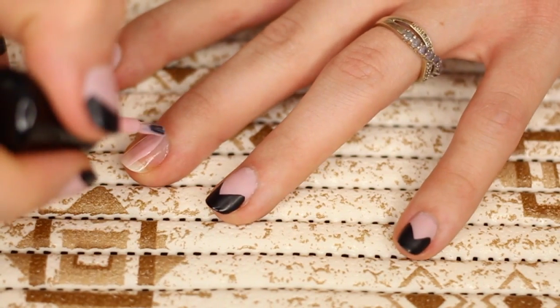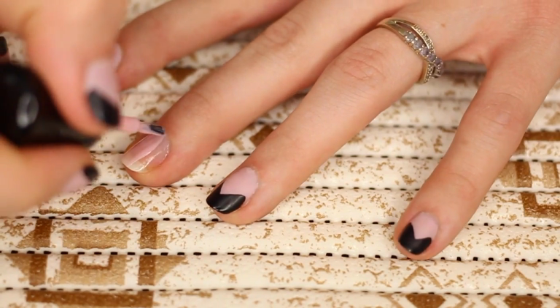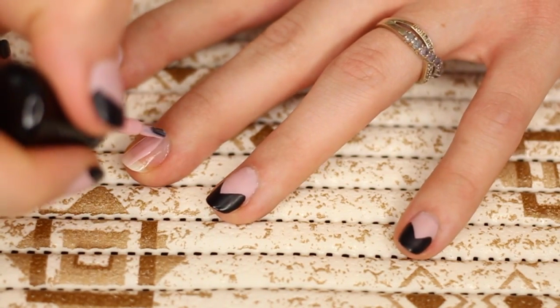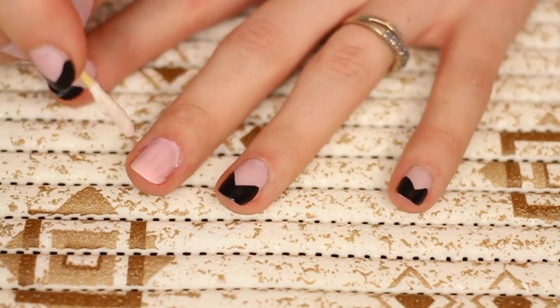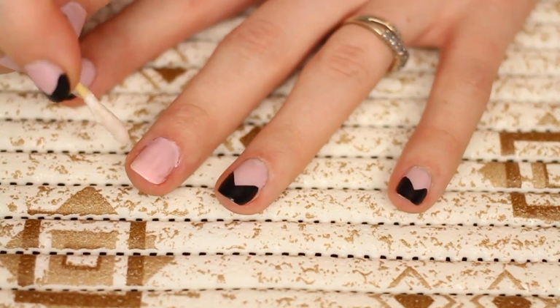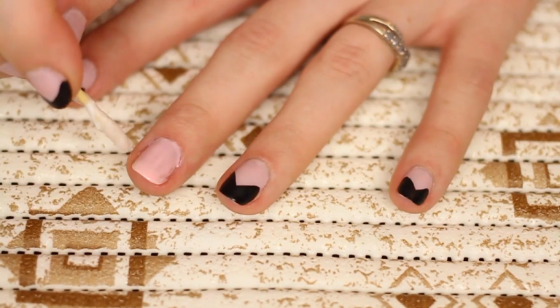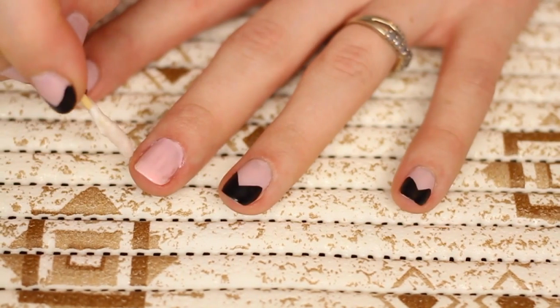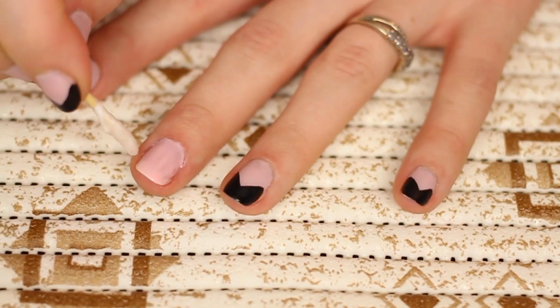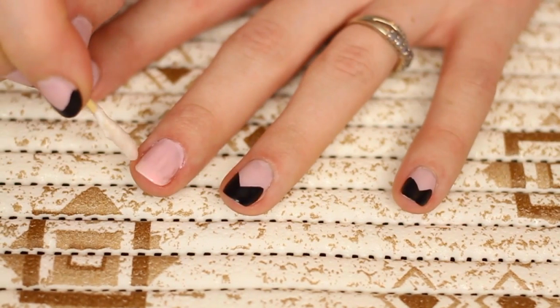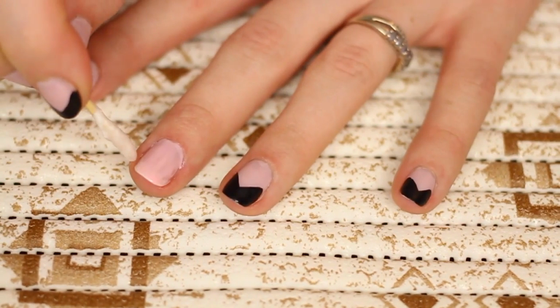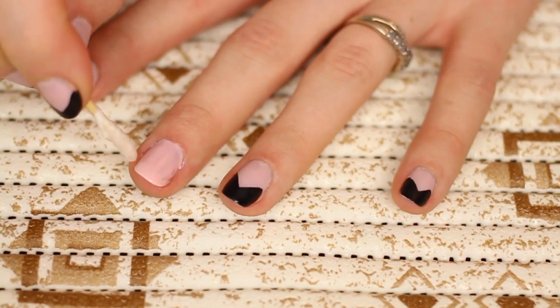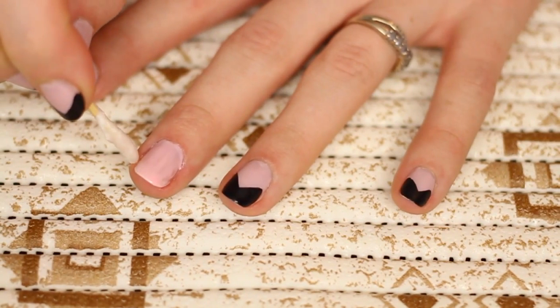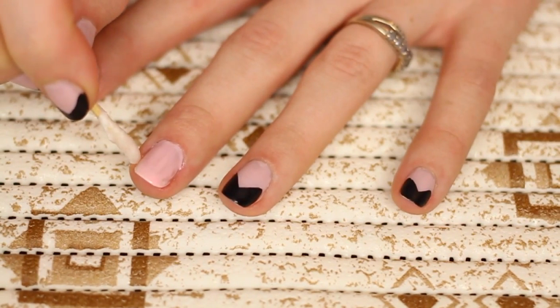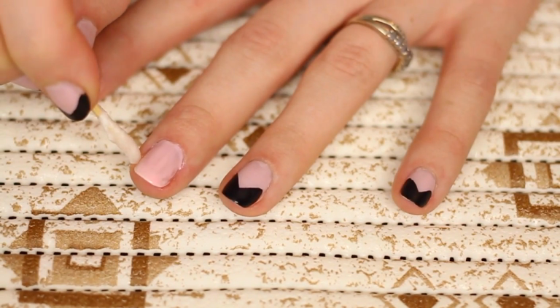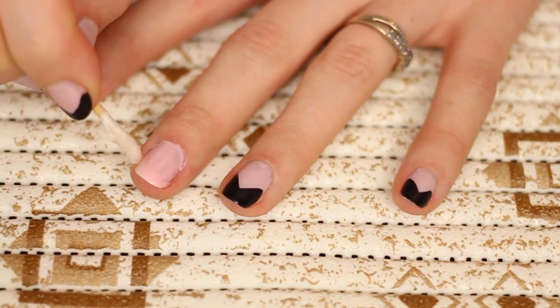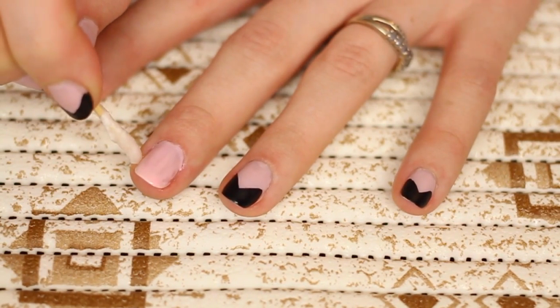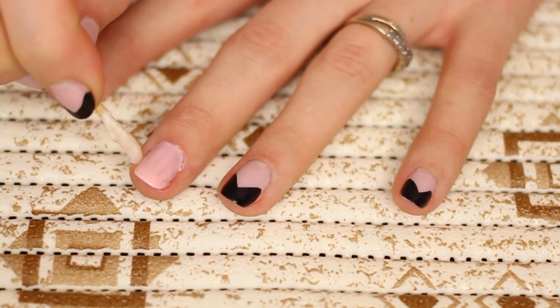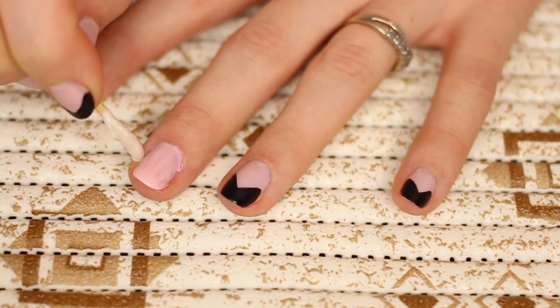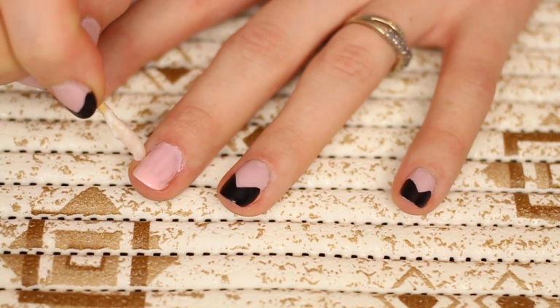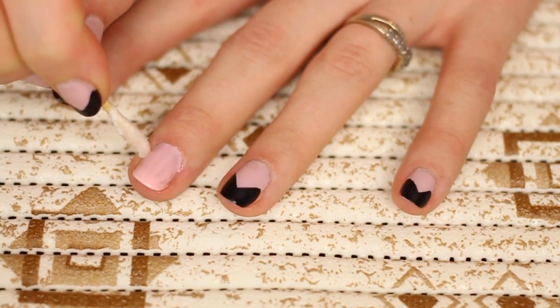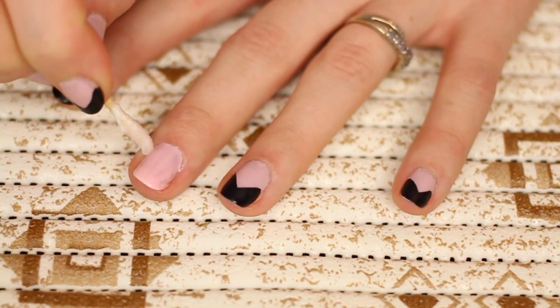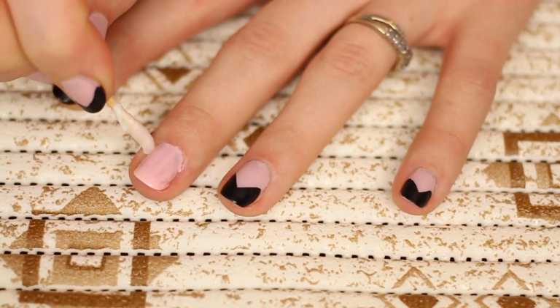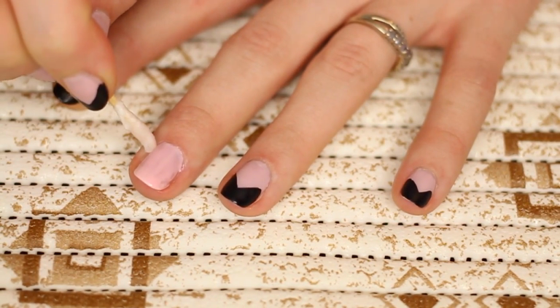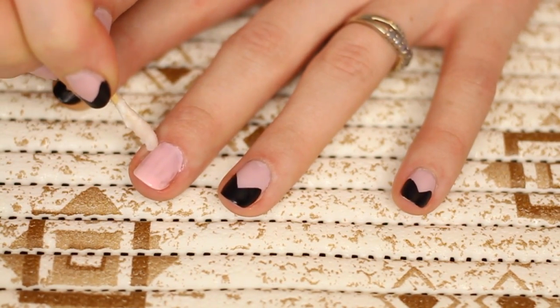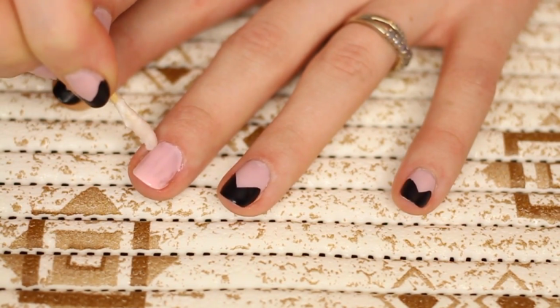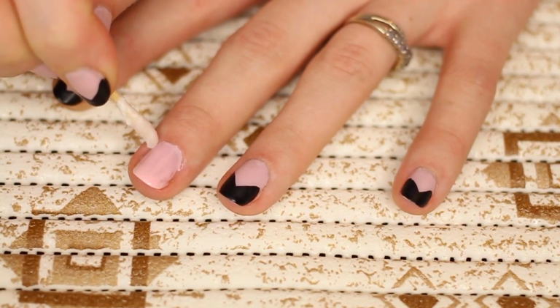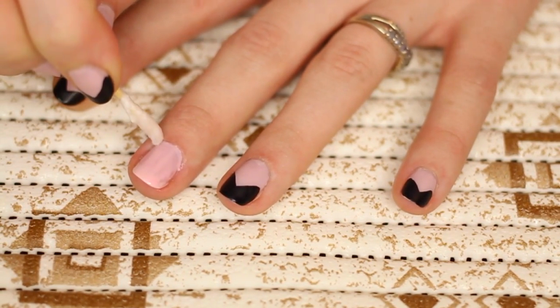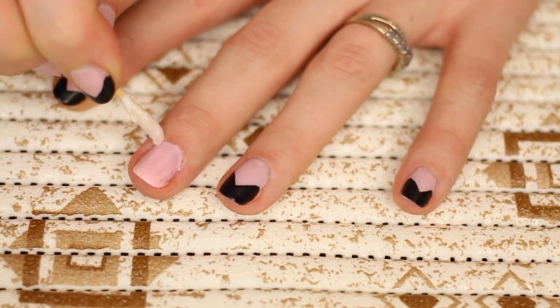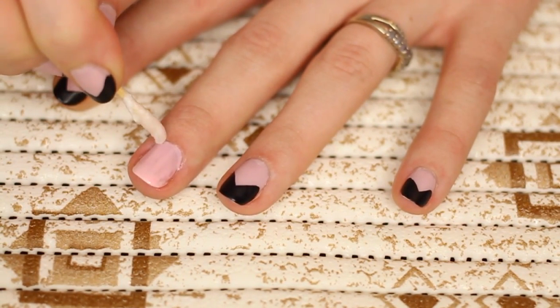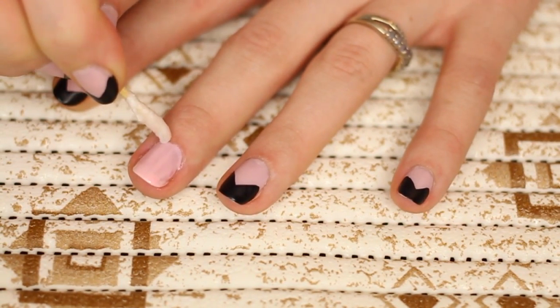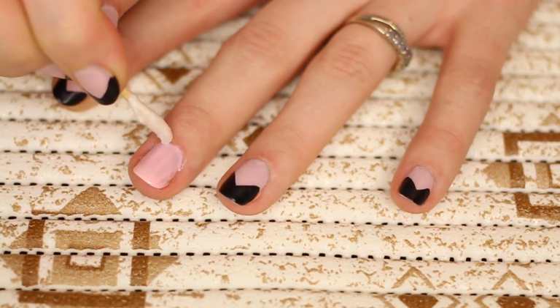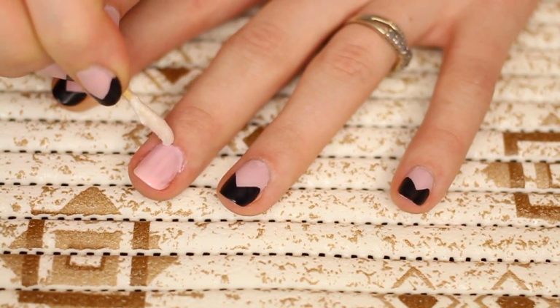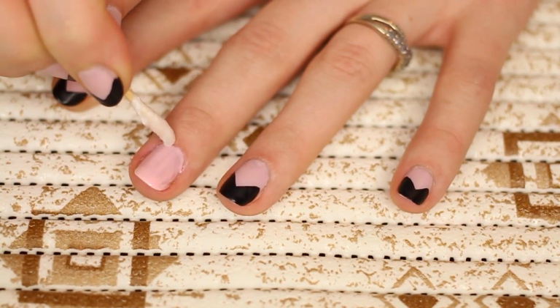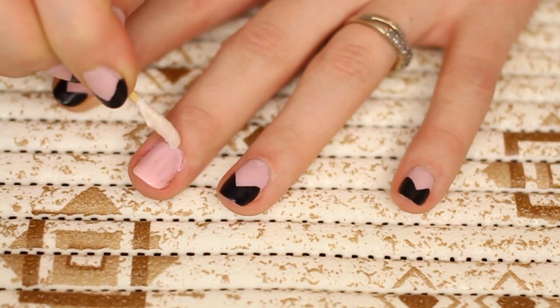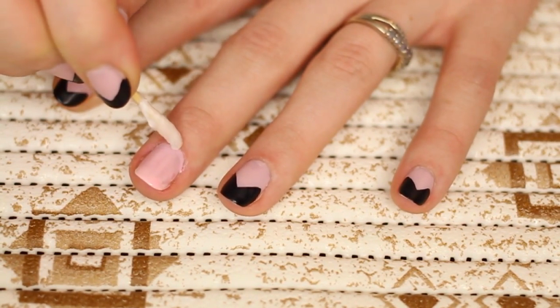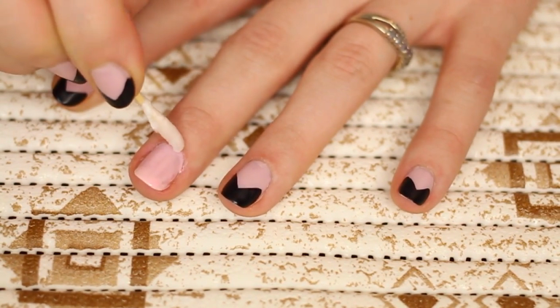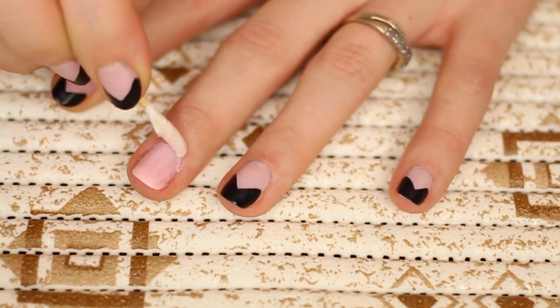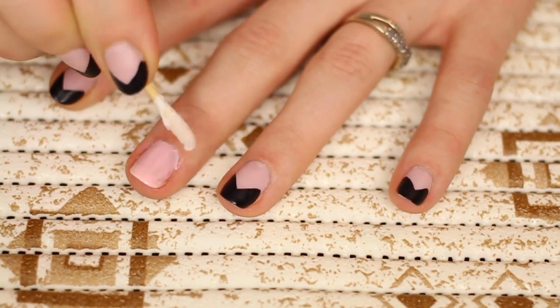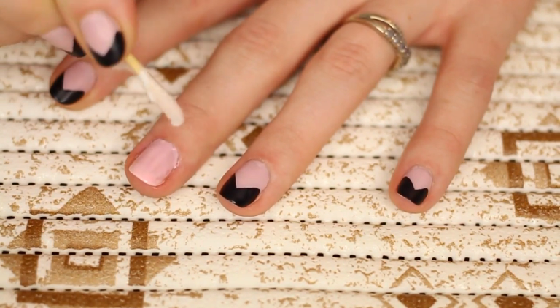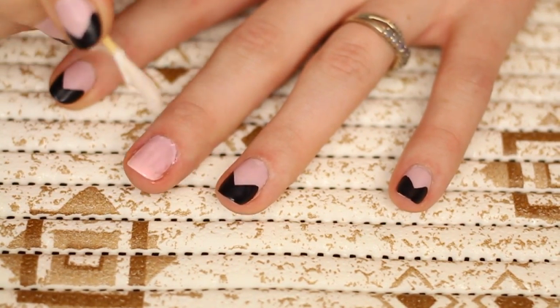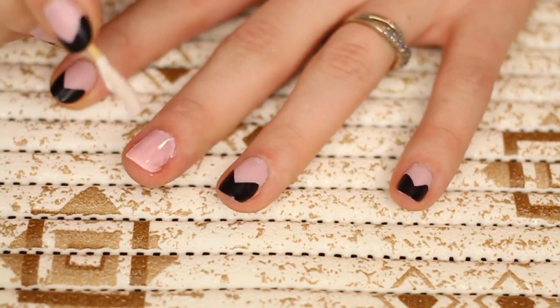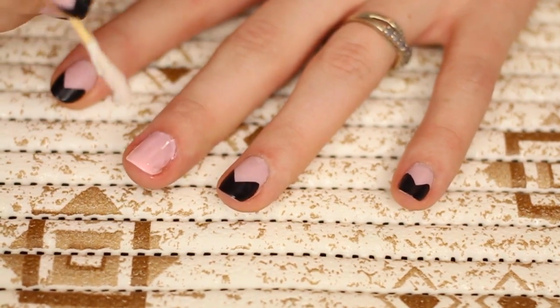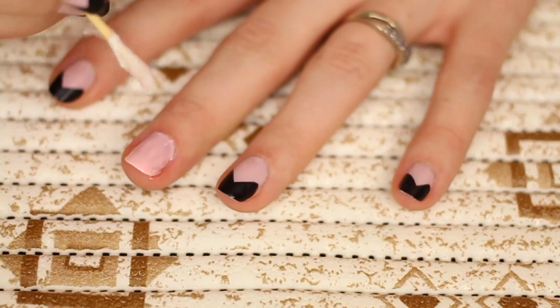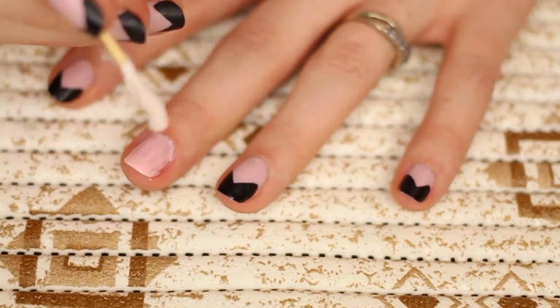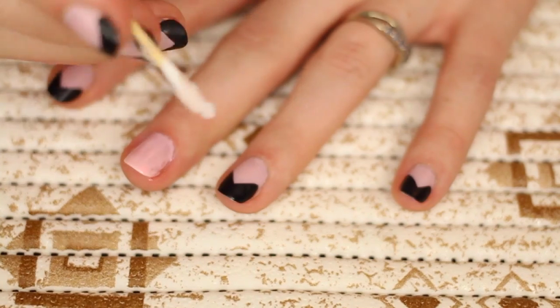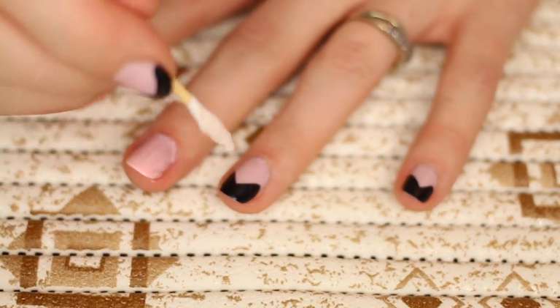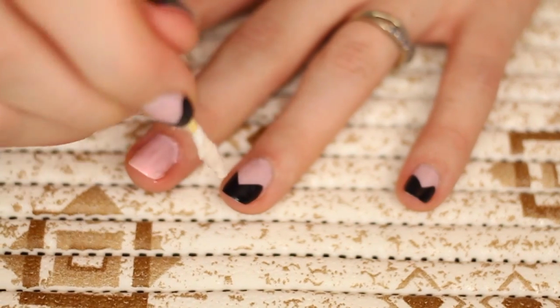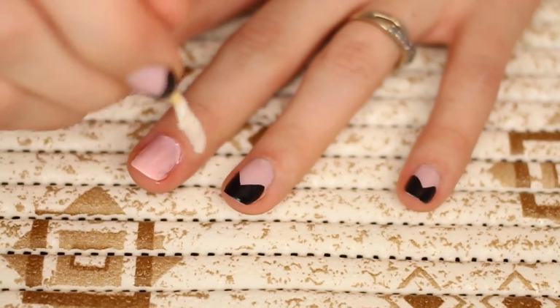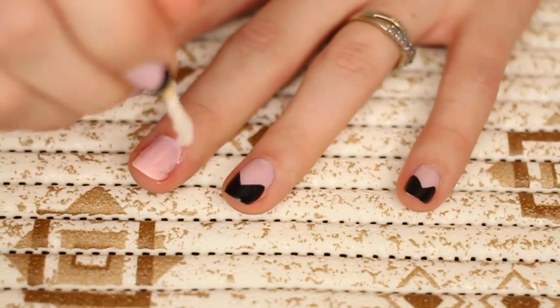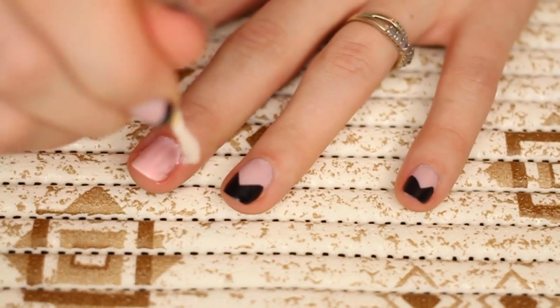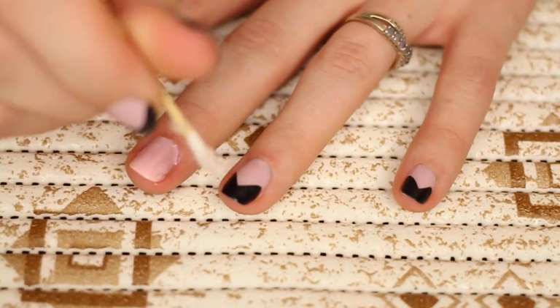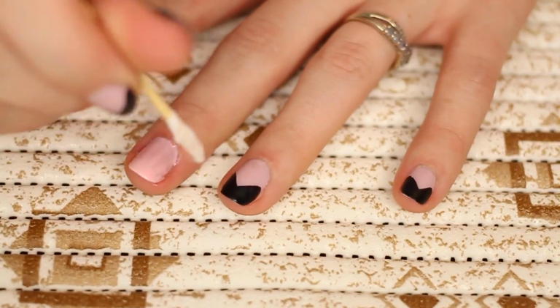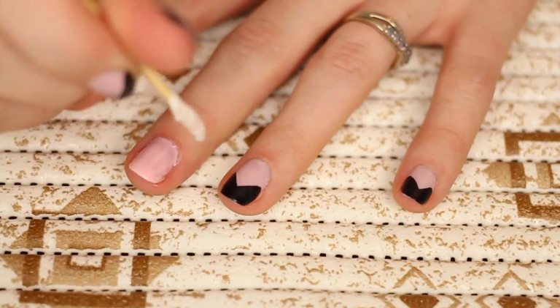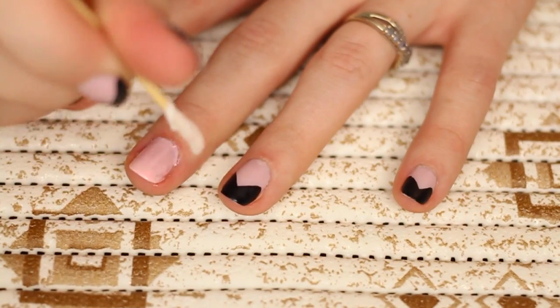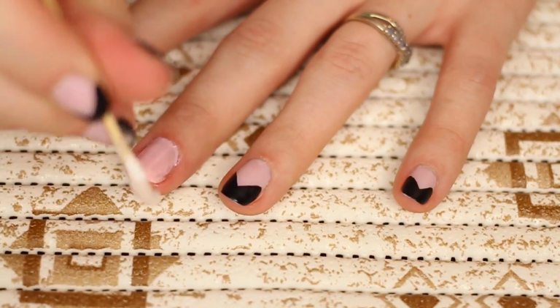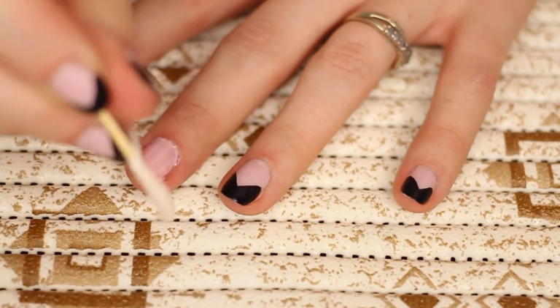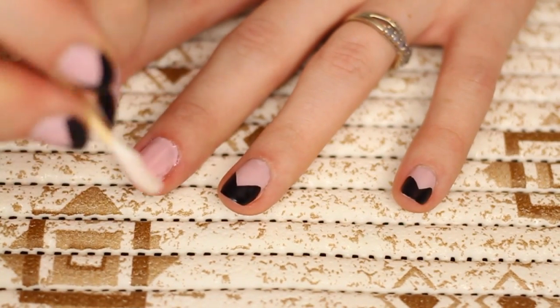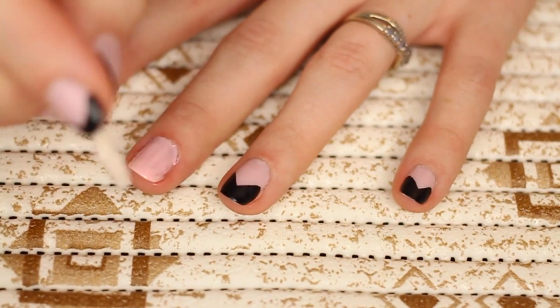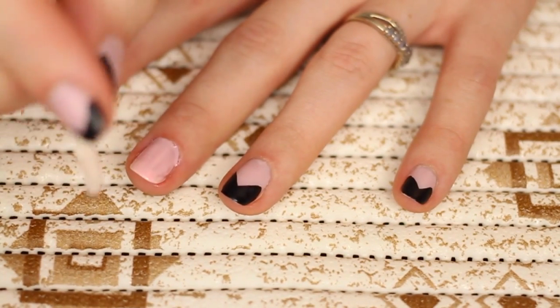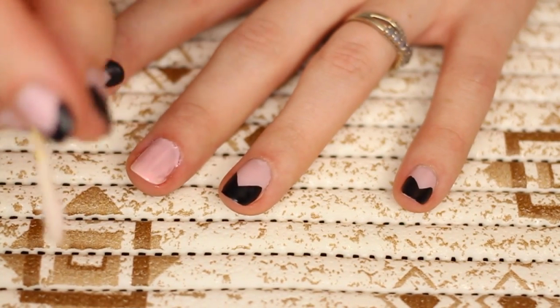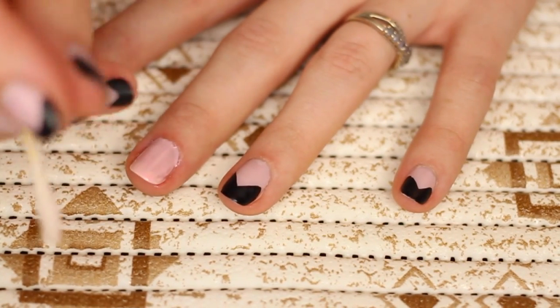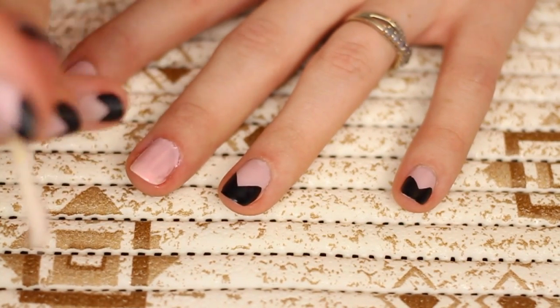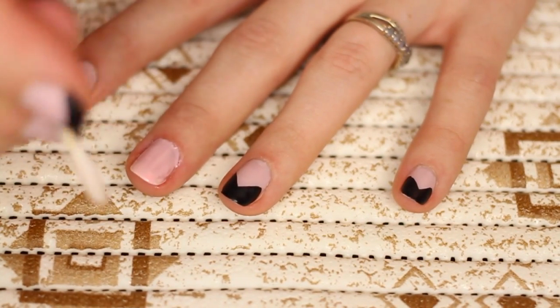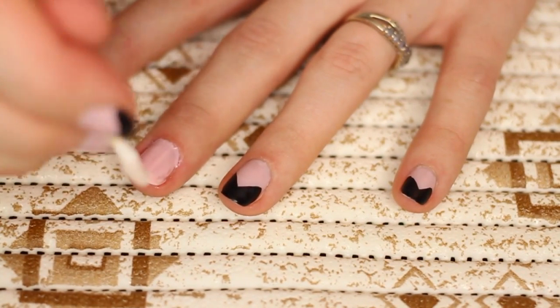Clean up around the cuticle — I'm just using a toothpick with some nail polish remover.